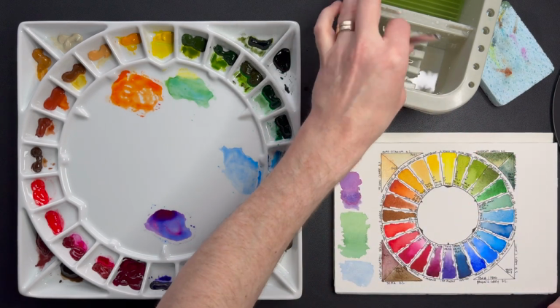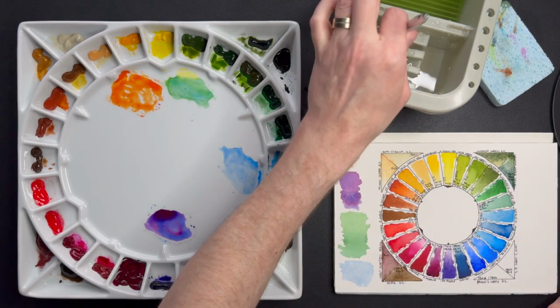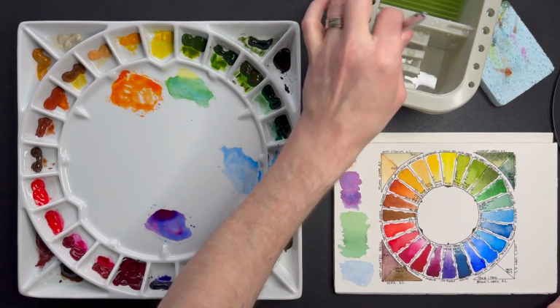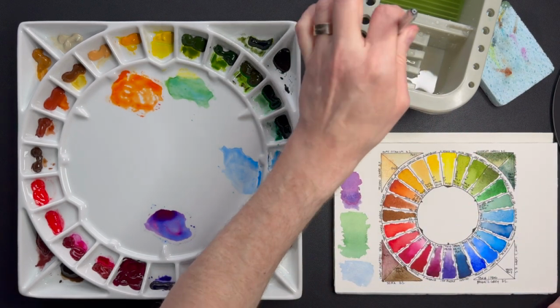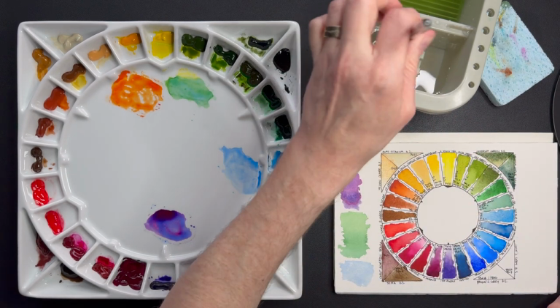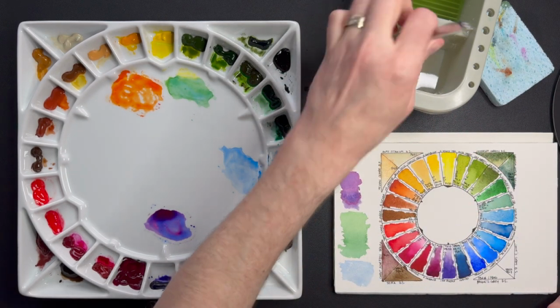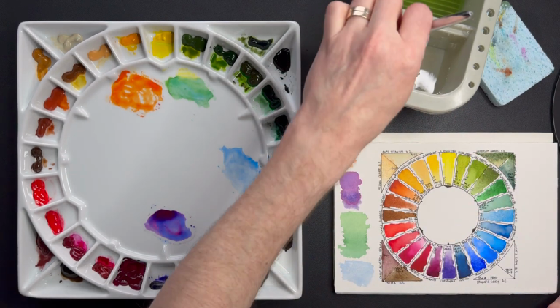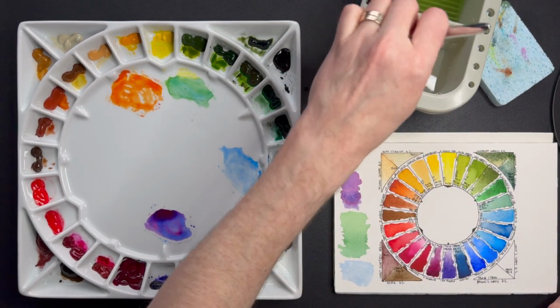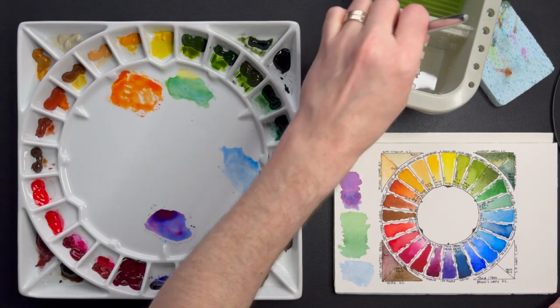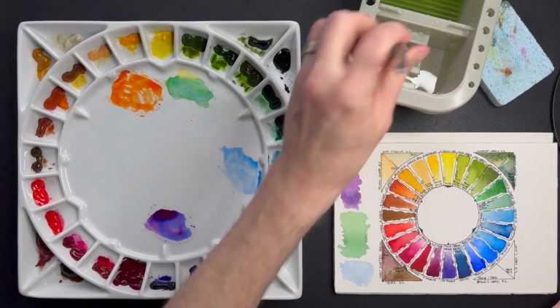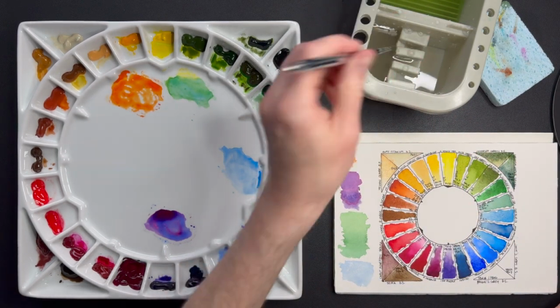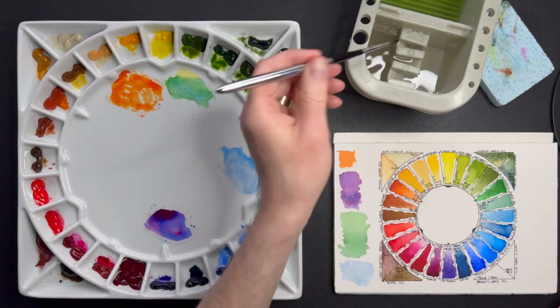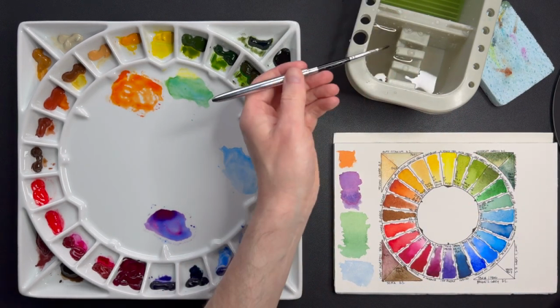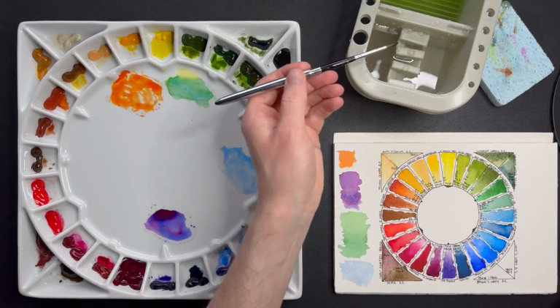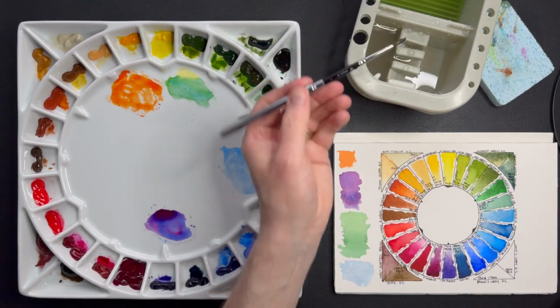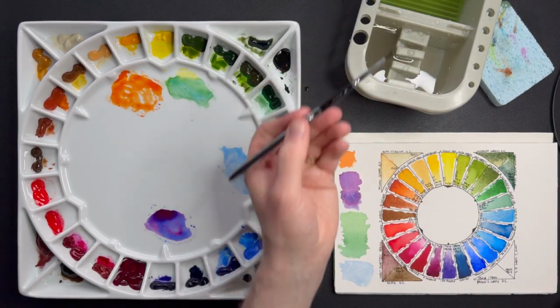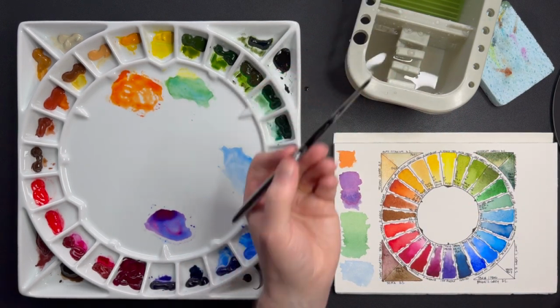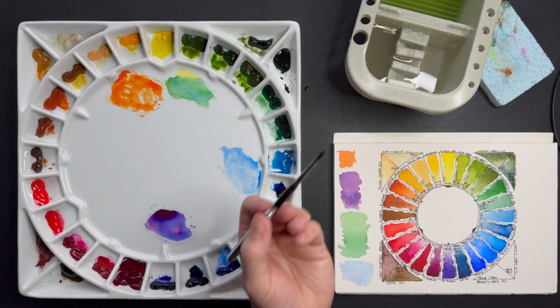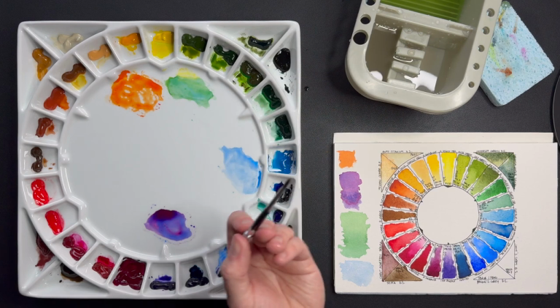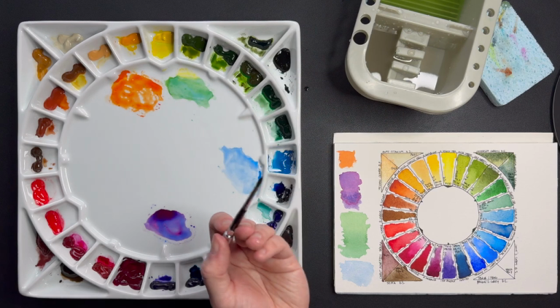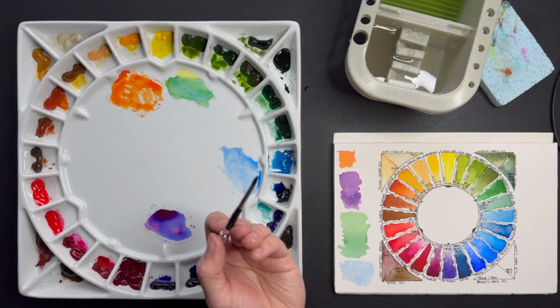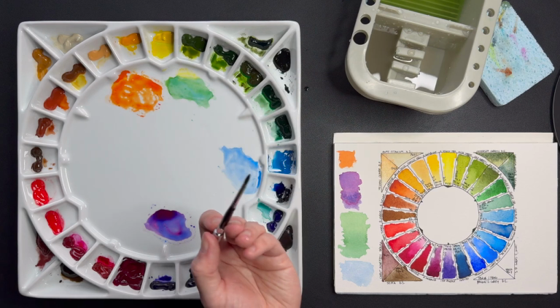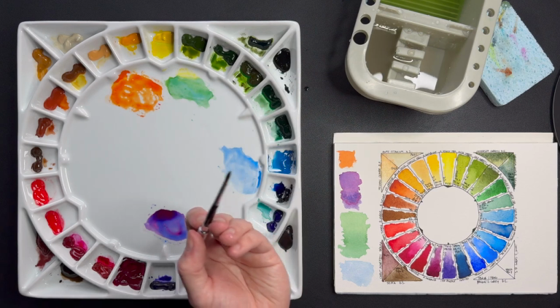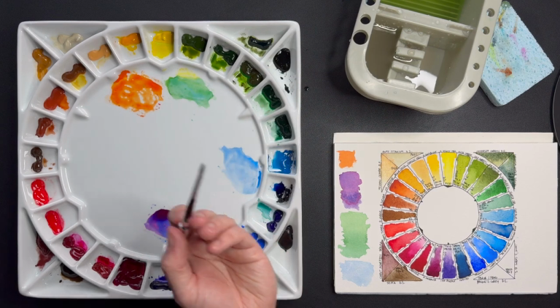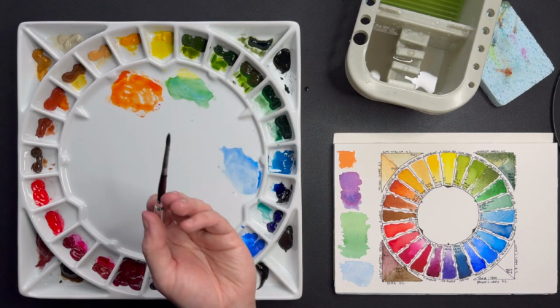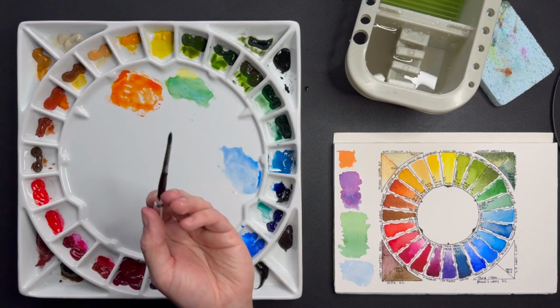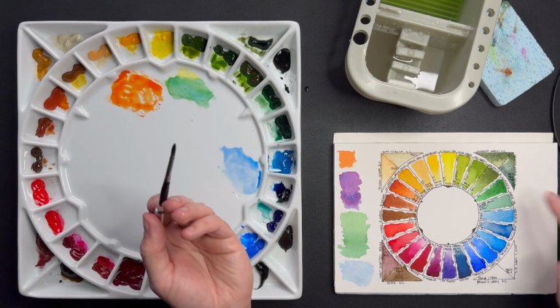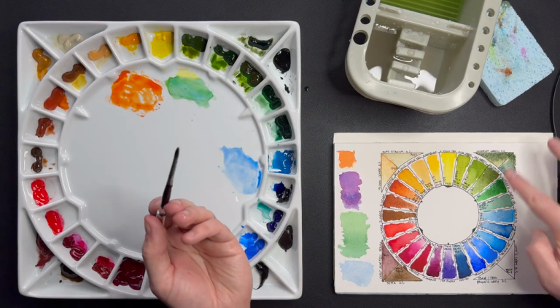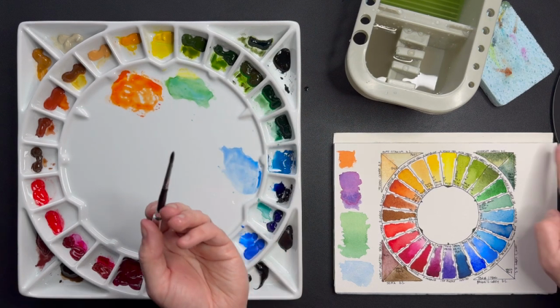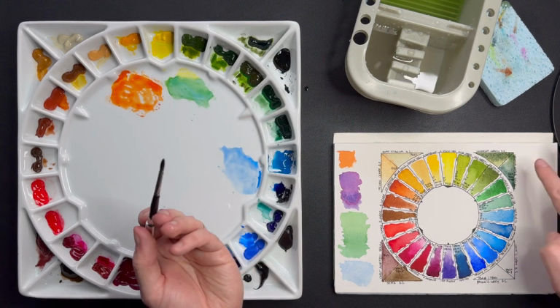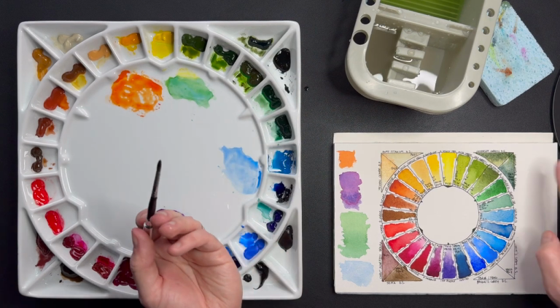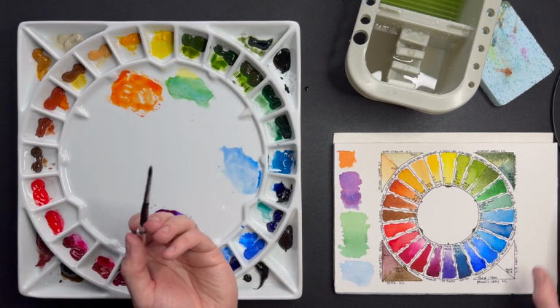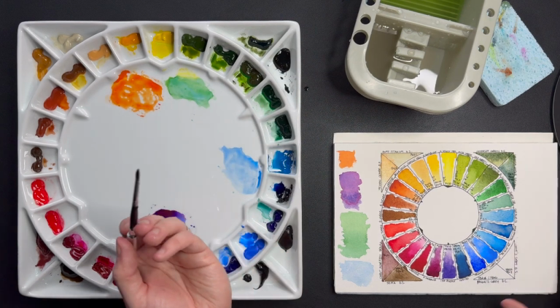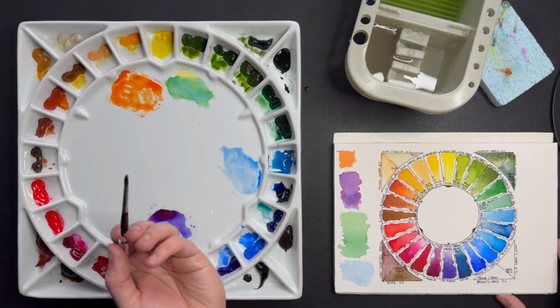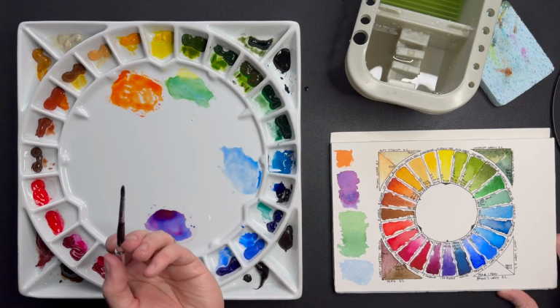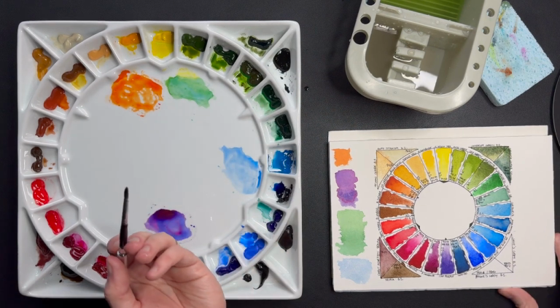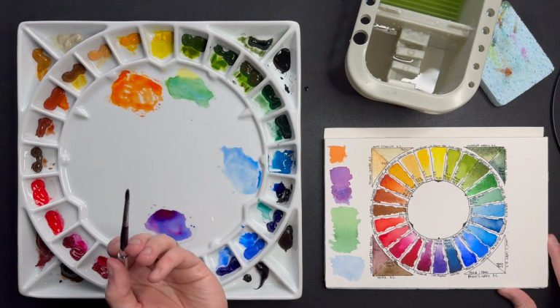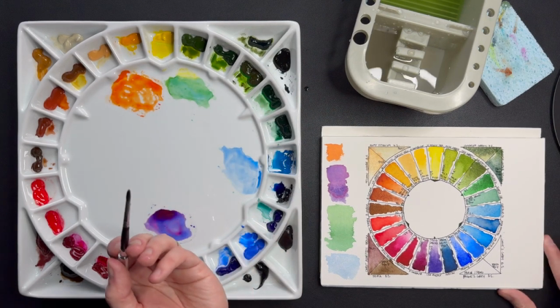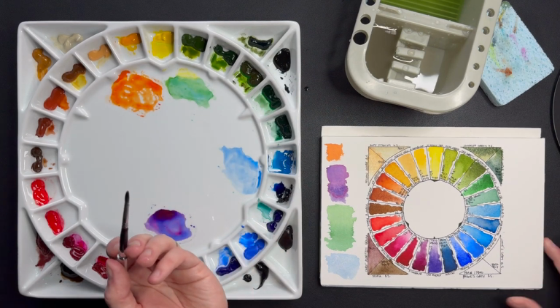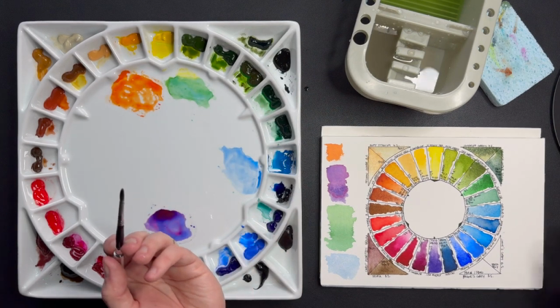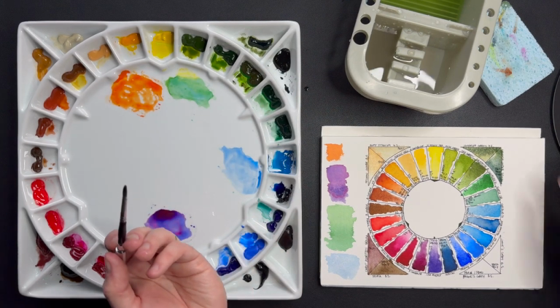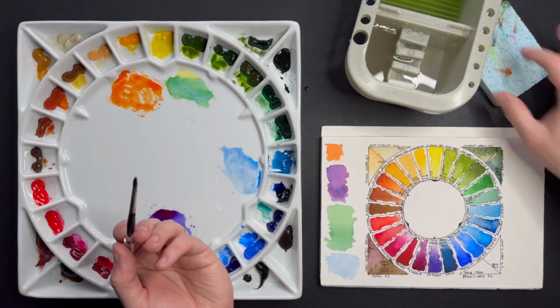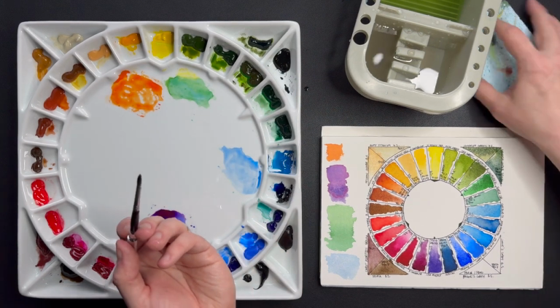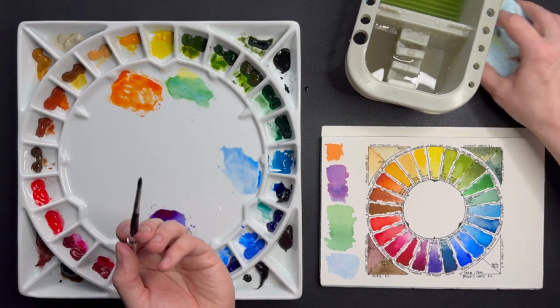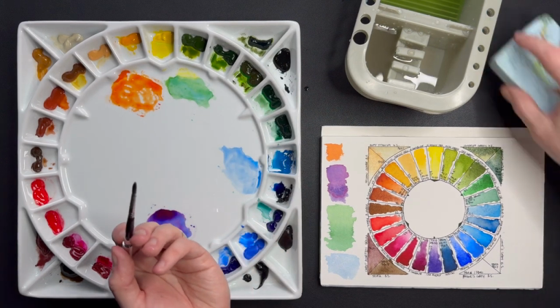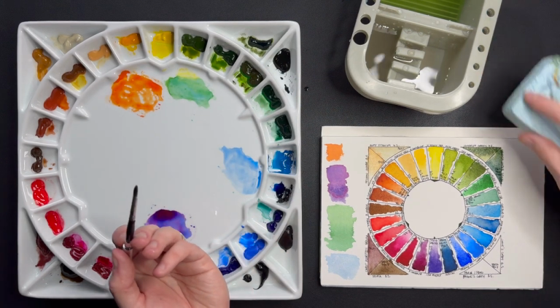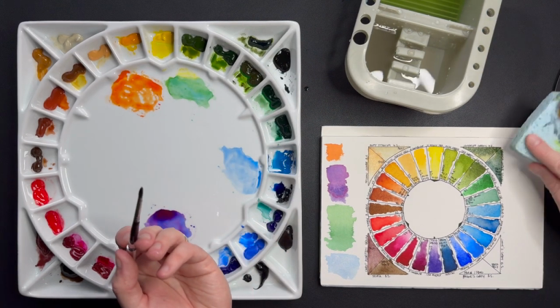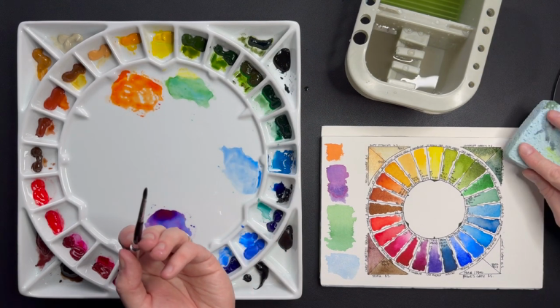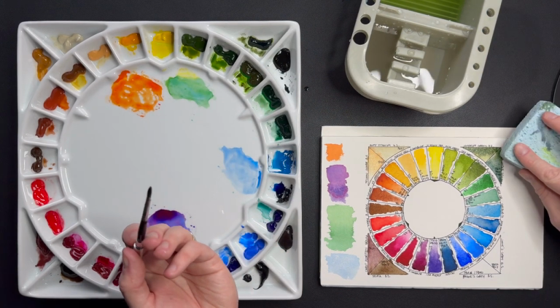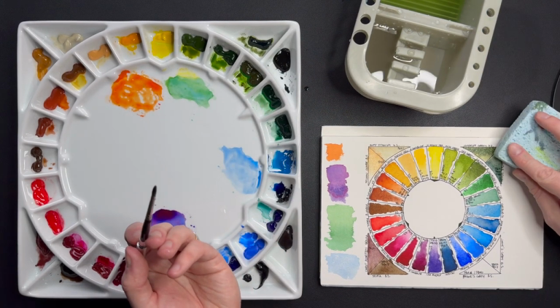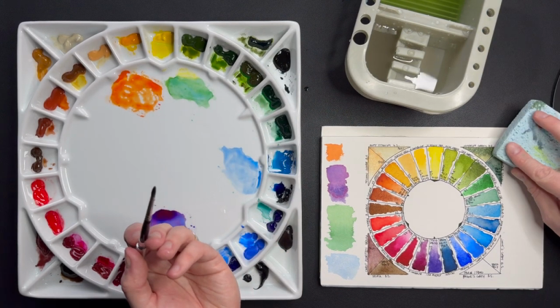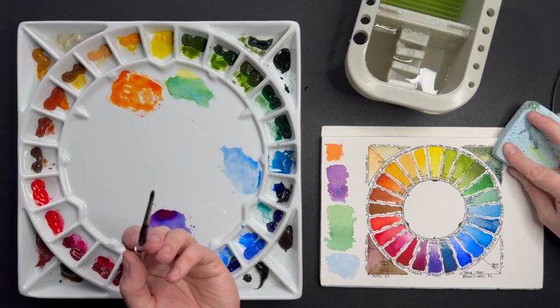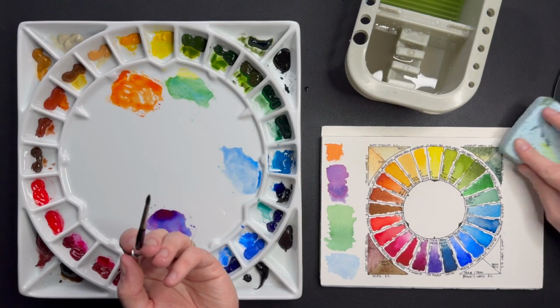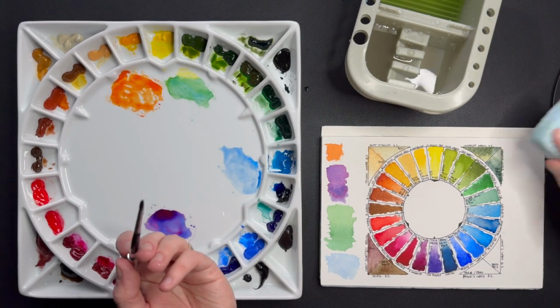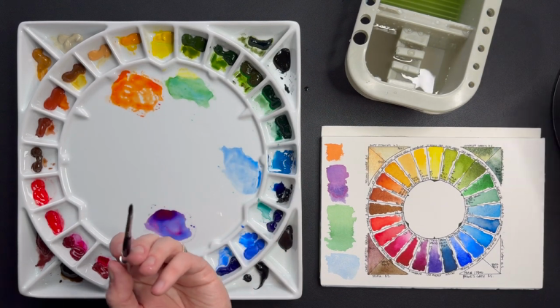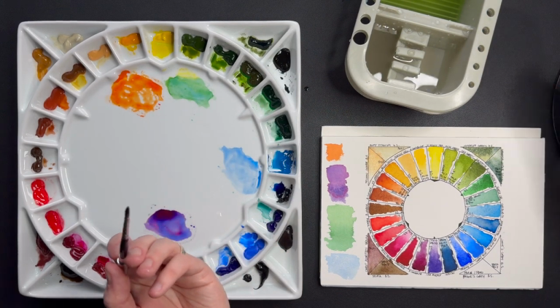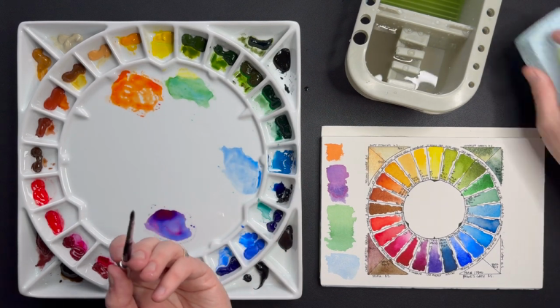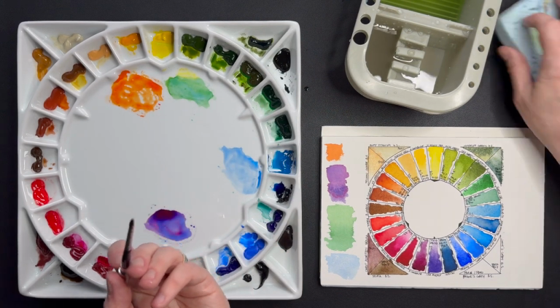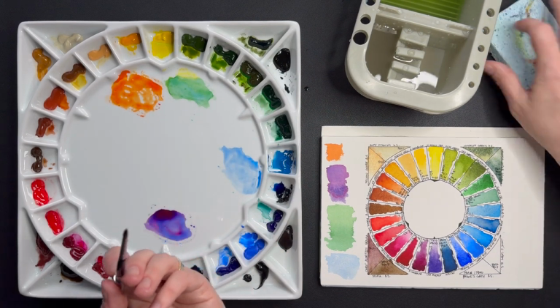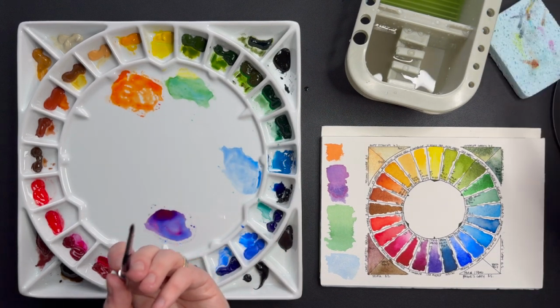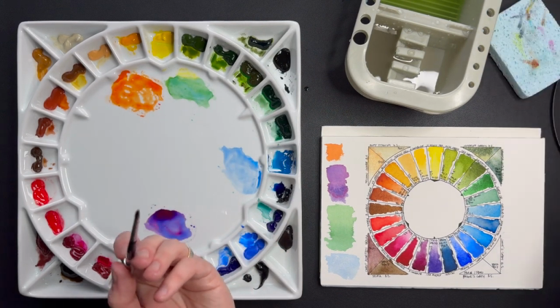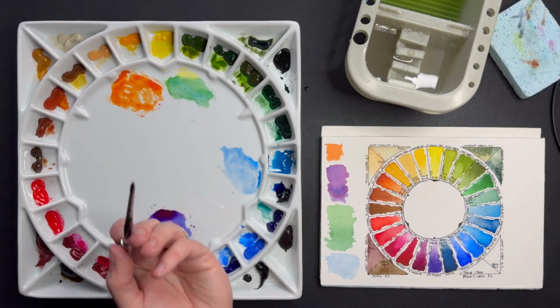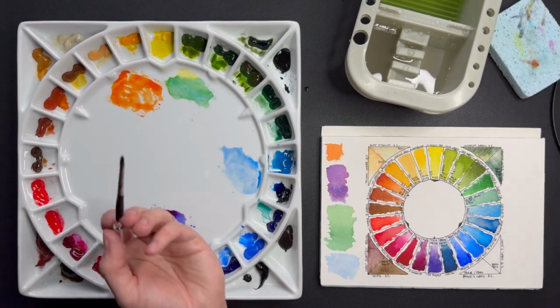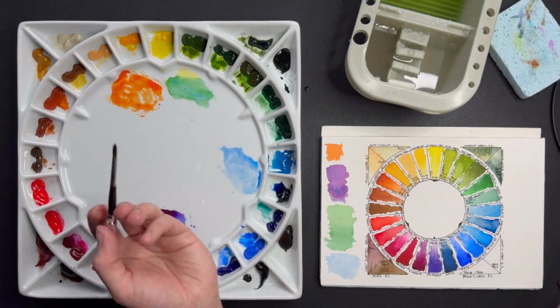Greenish Umber by Sennelier — I had never heard of this color until I browsed the Sennelier site and was immediately sold. An amazing green — PBK7, PB60, PY83 — a real convenience mixture I would not know where to begin to mix myself. I use this in the mix for almost everything: nice even for clothes, people's jackets. A very nice green, very versatile.